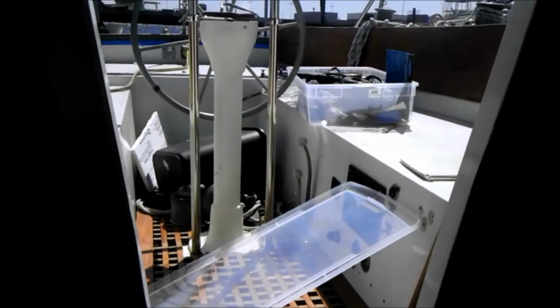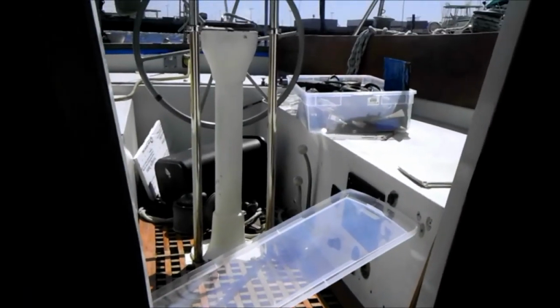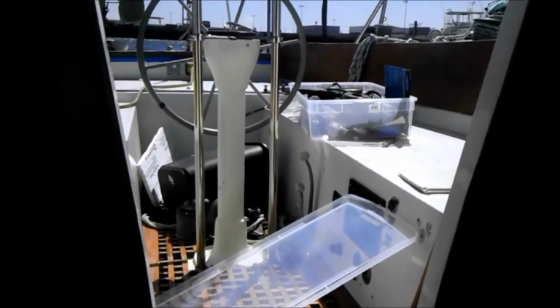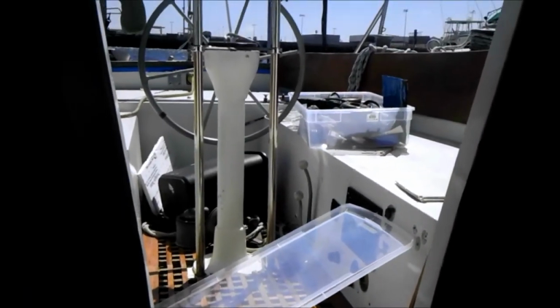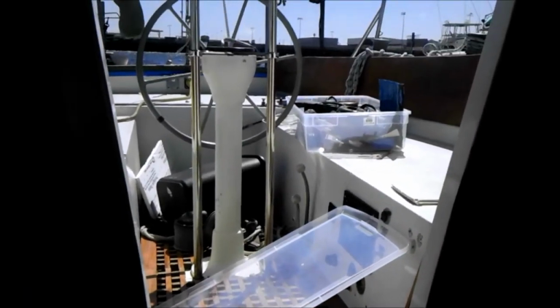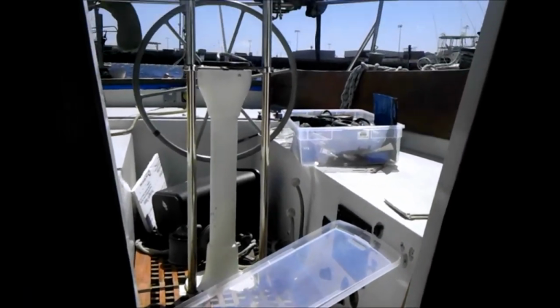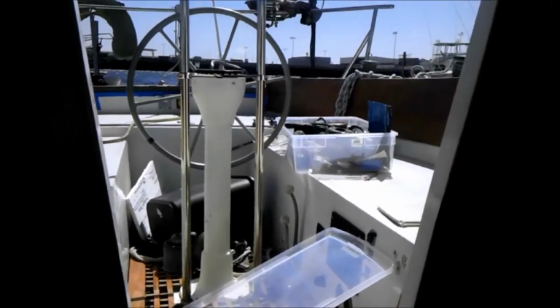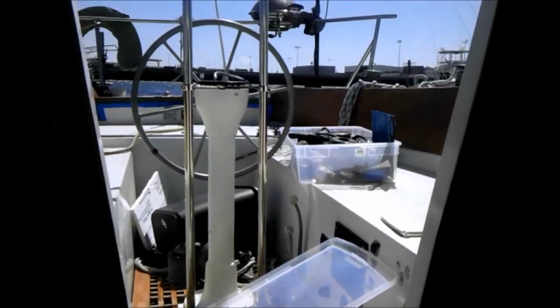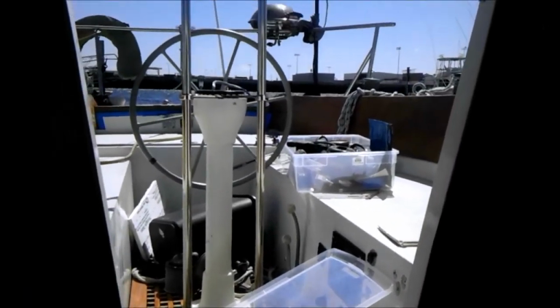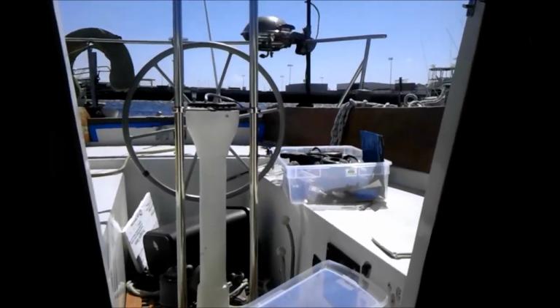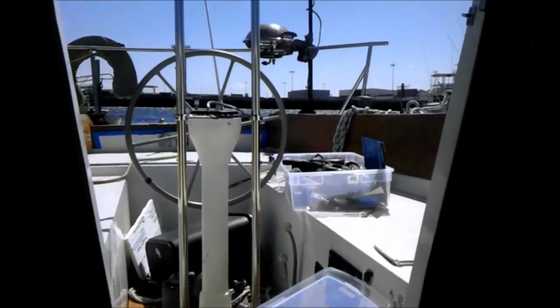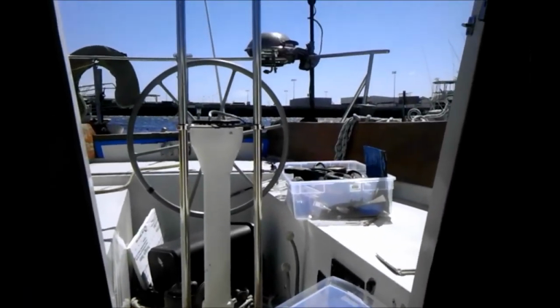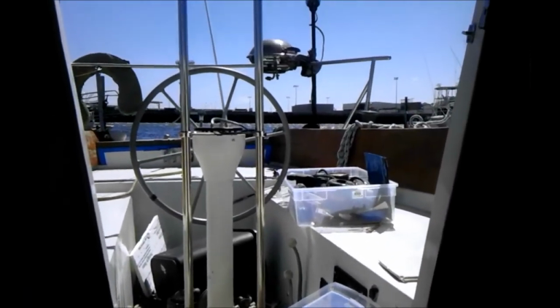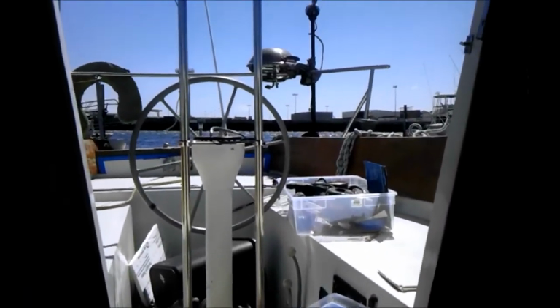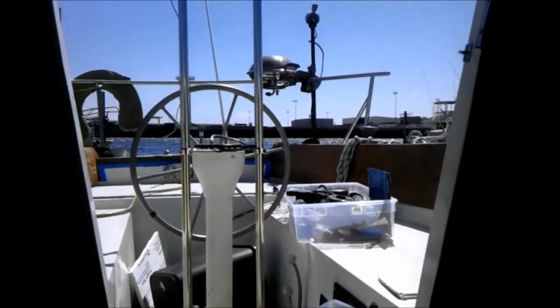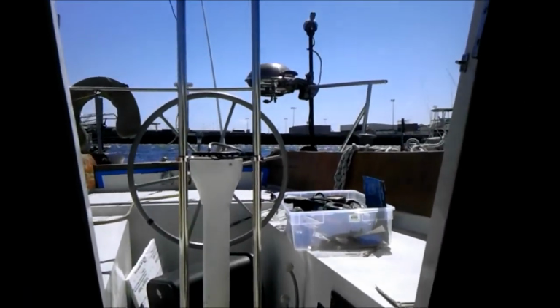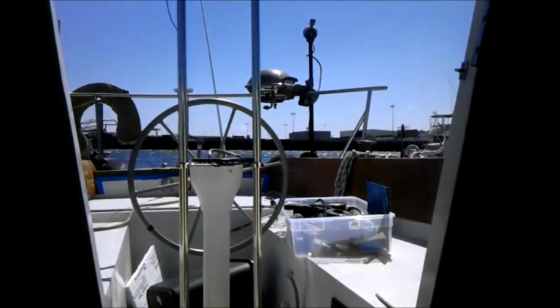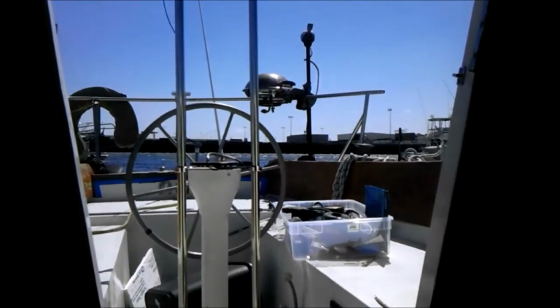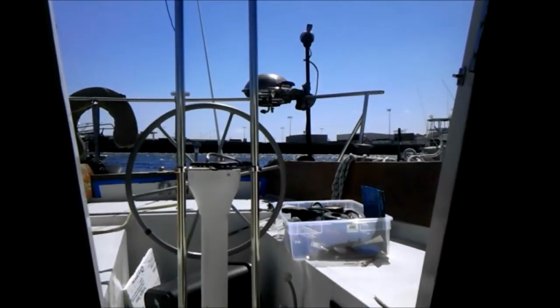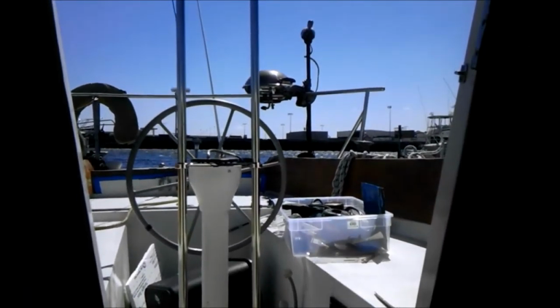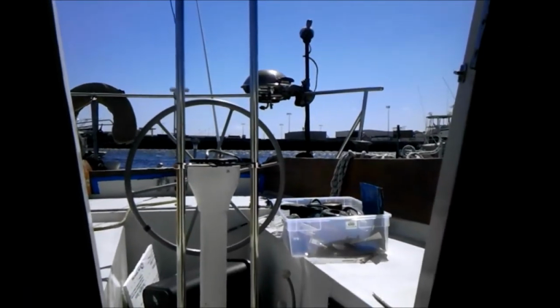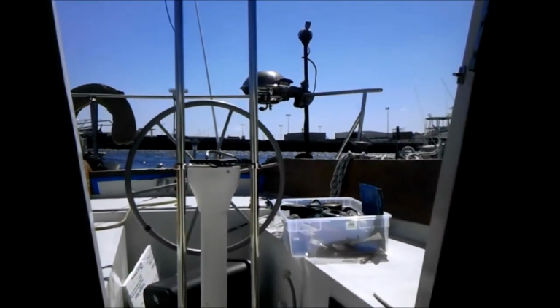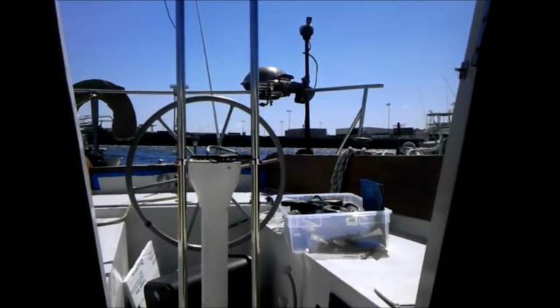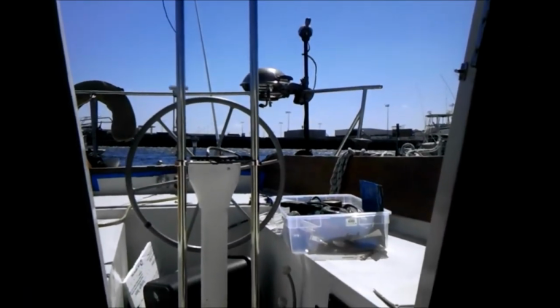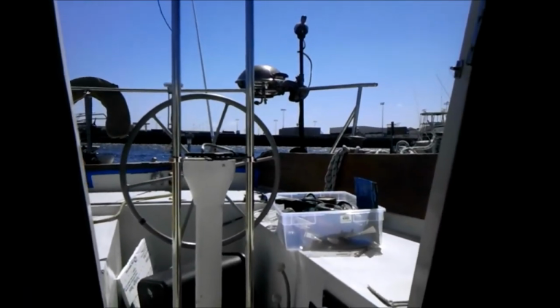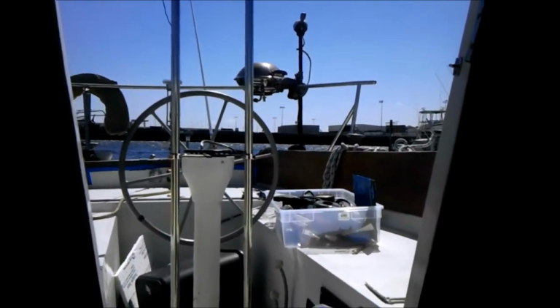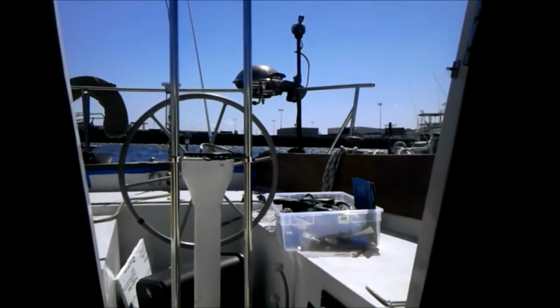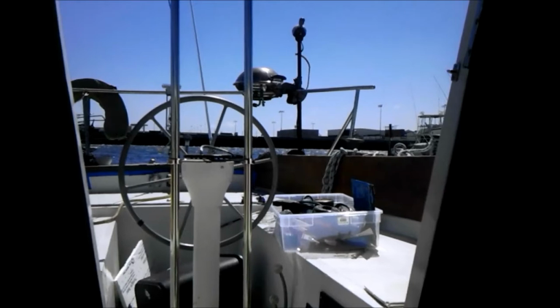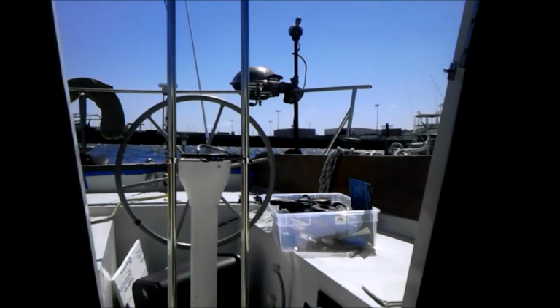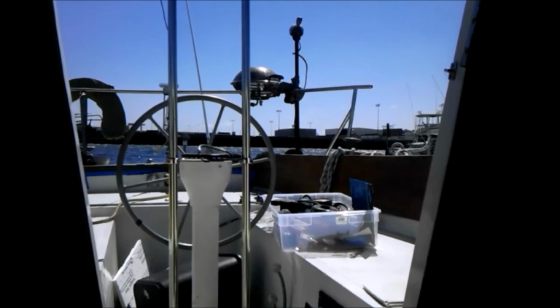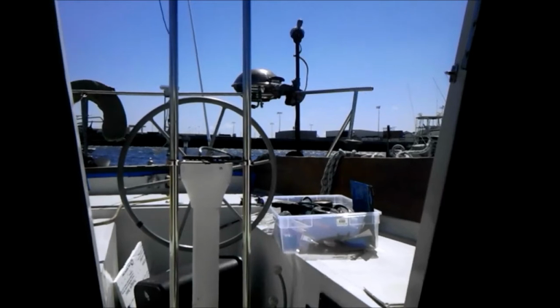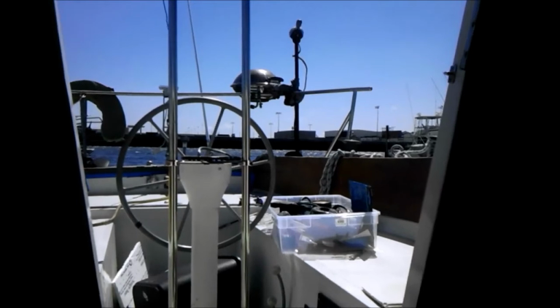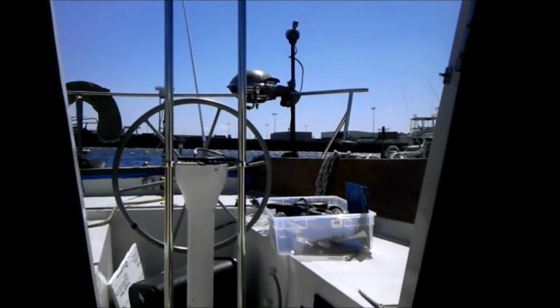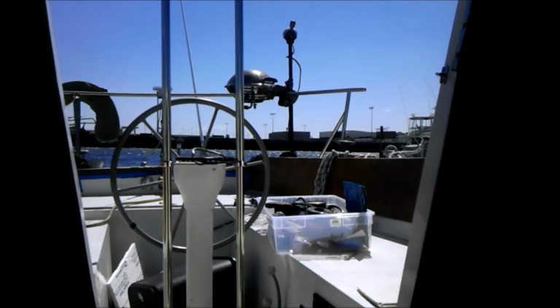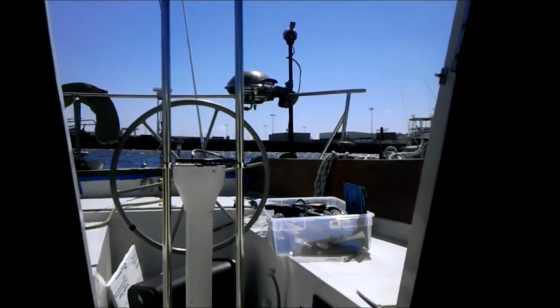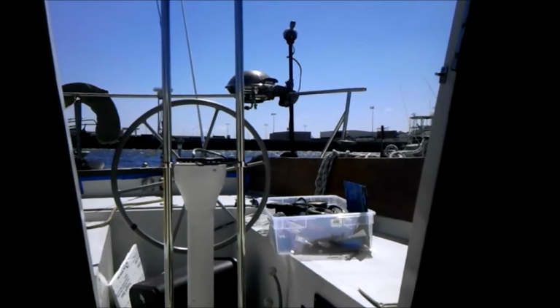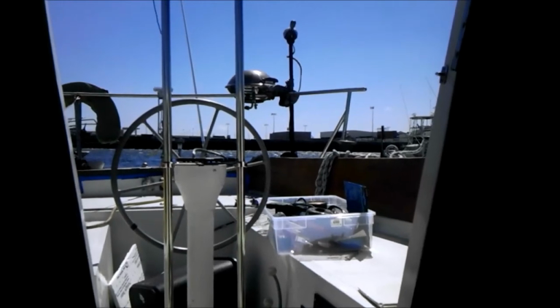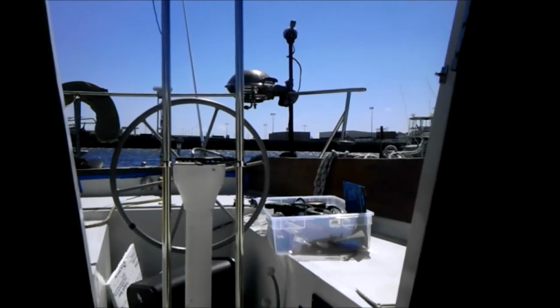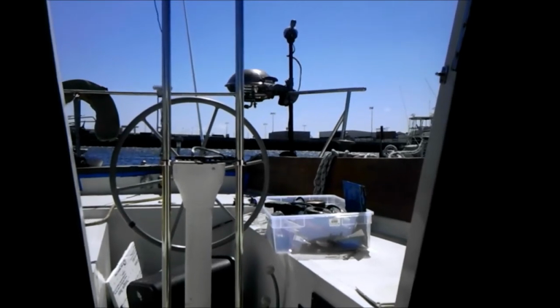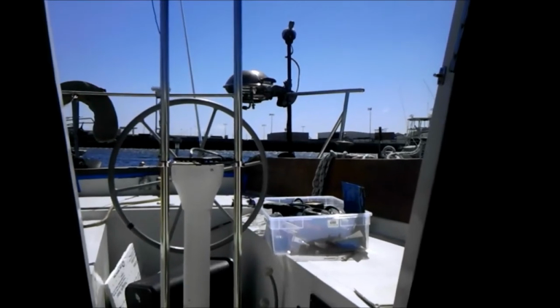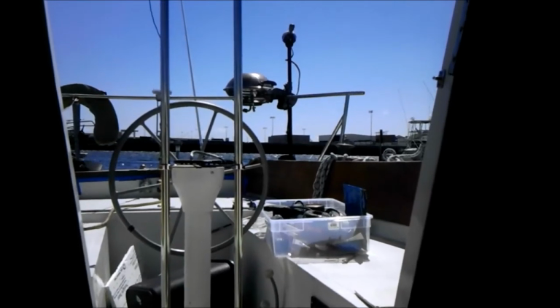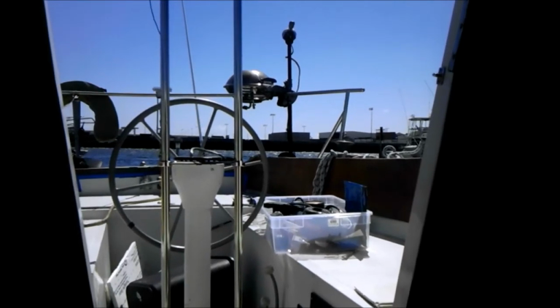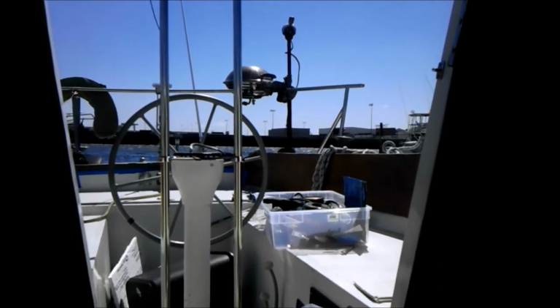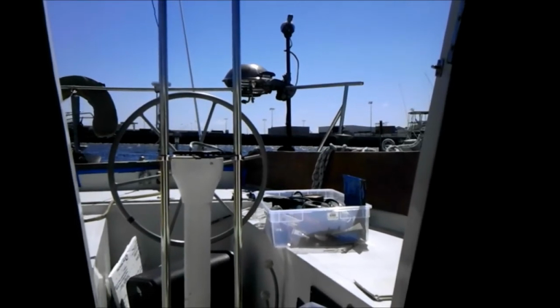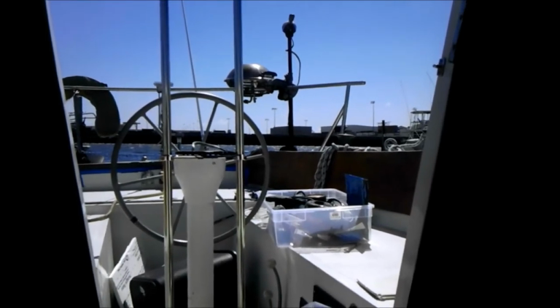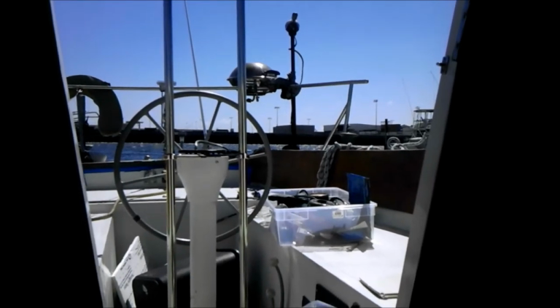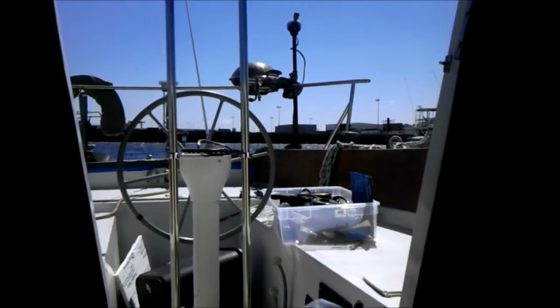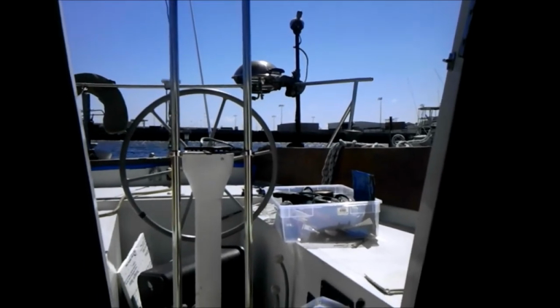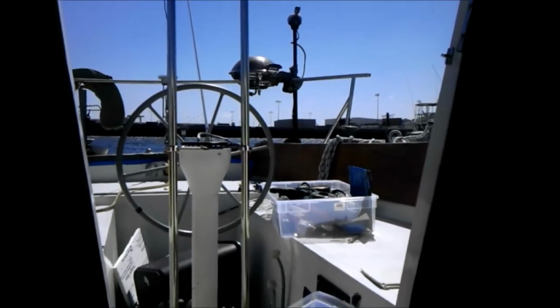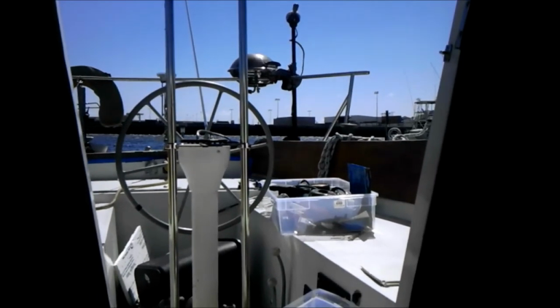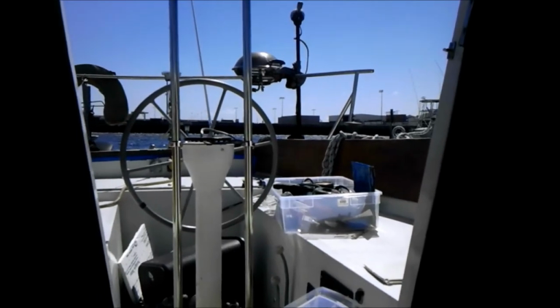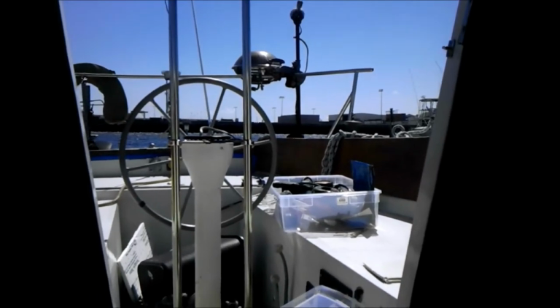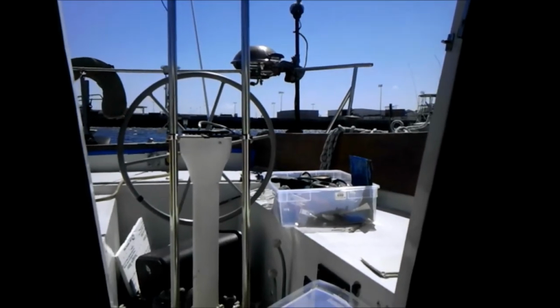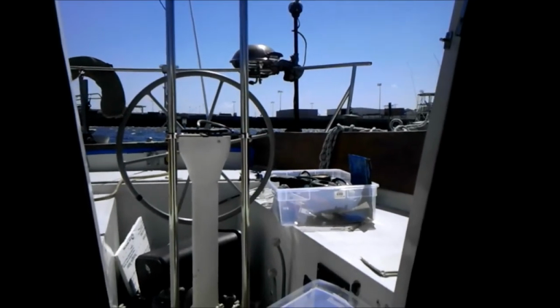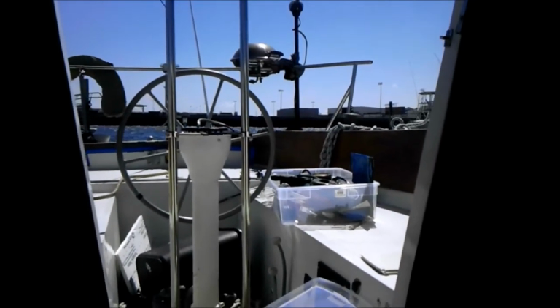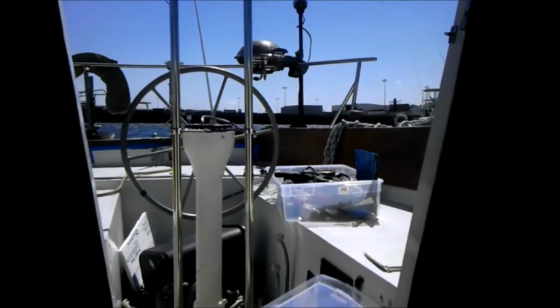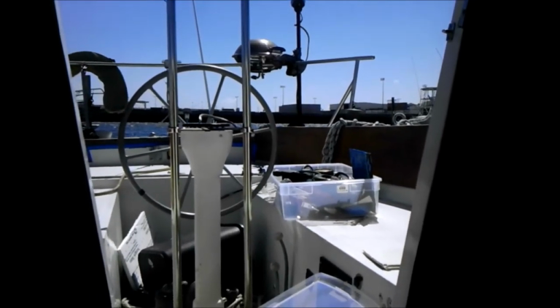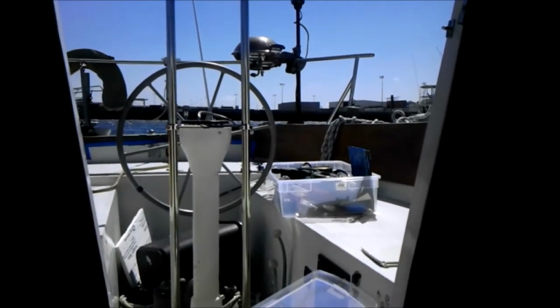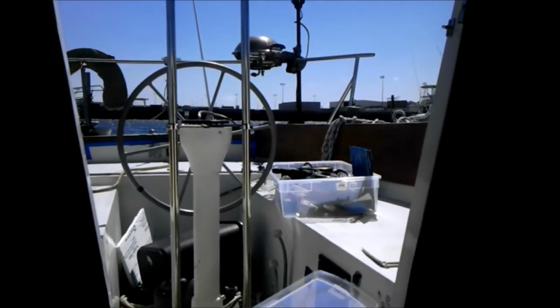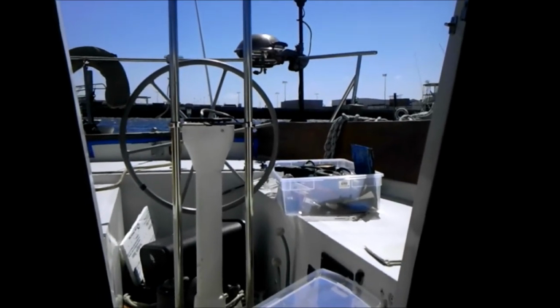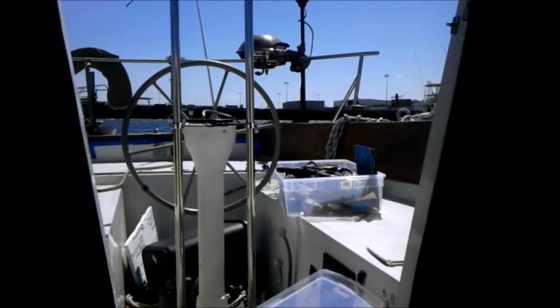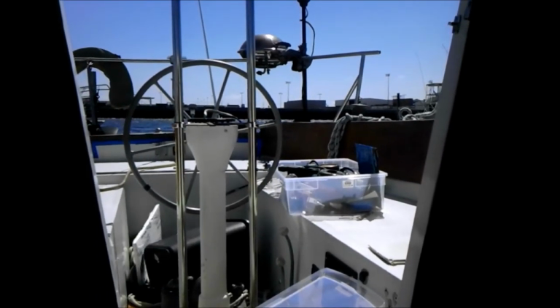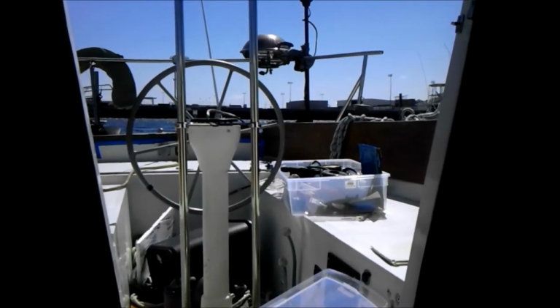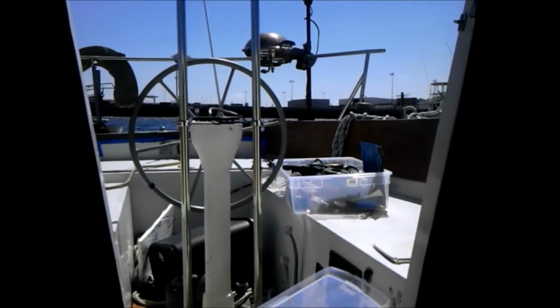We also have a bimini which we'll be installing next week. Bought a bimini for the back — it should be delivered.